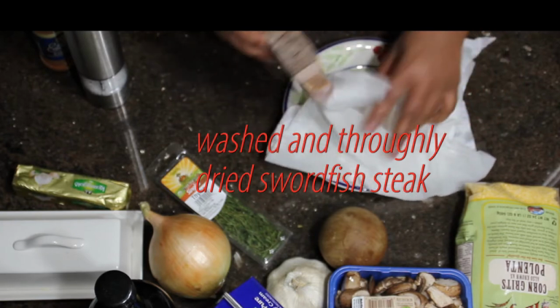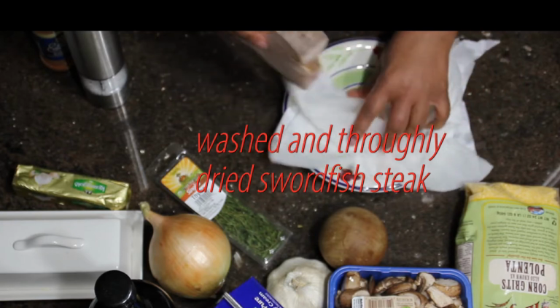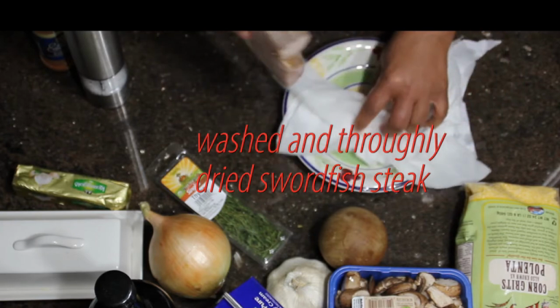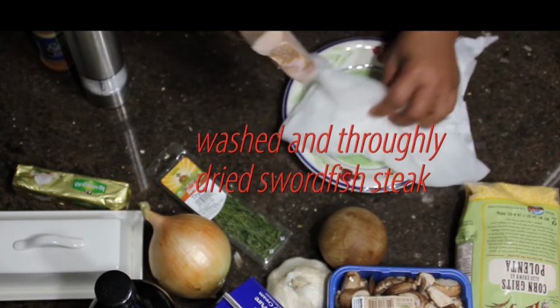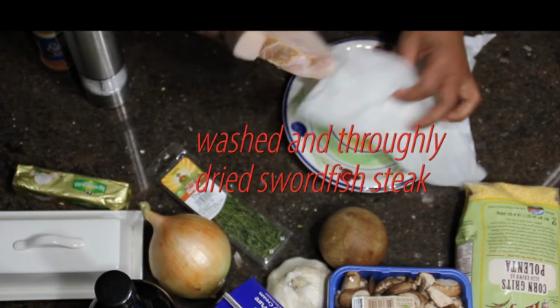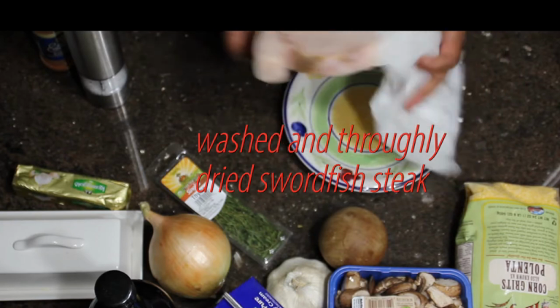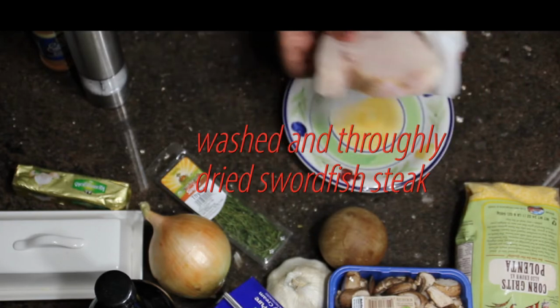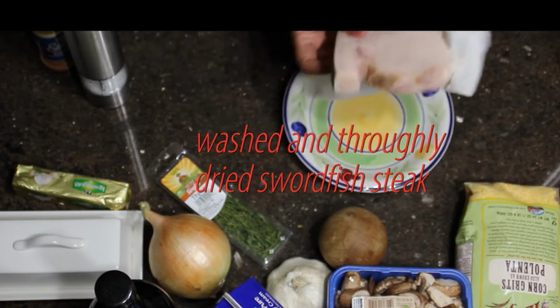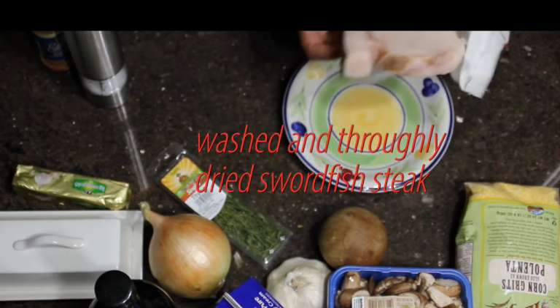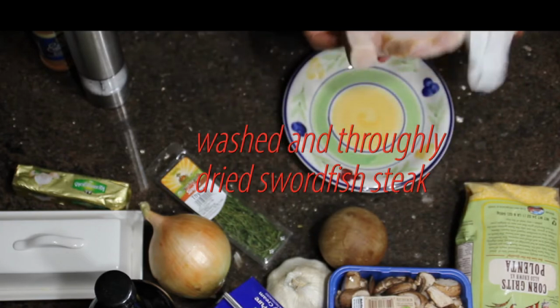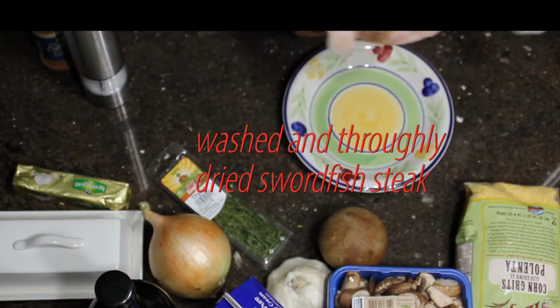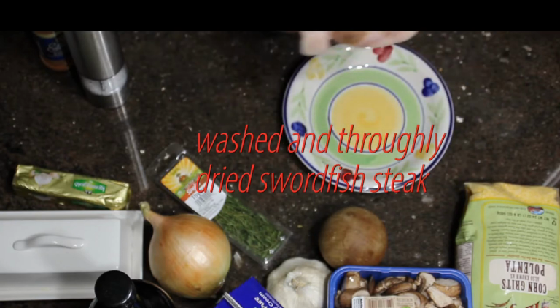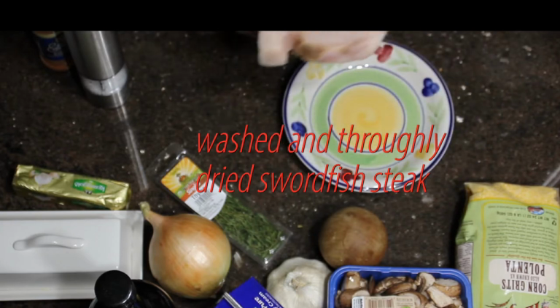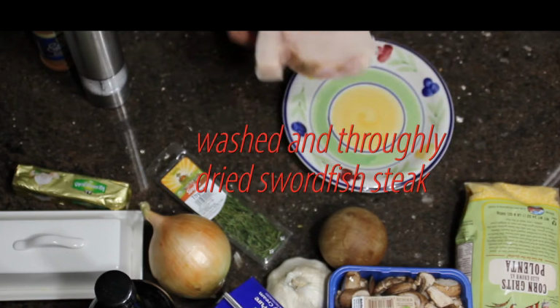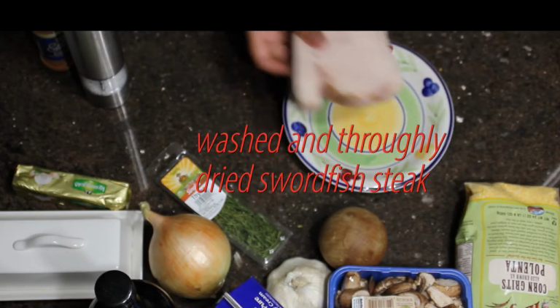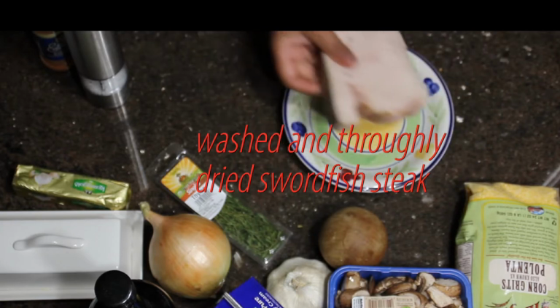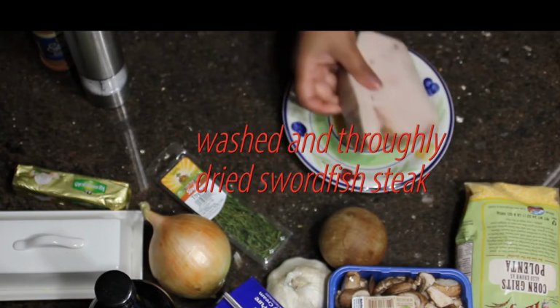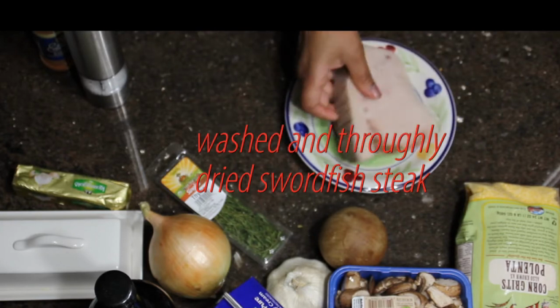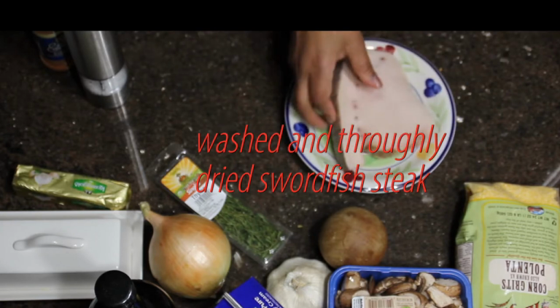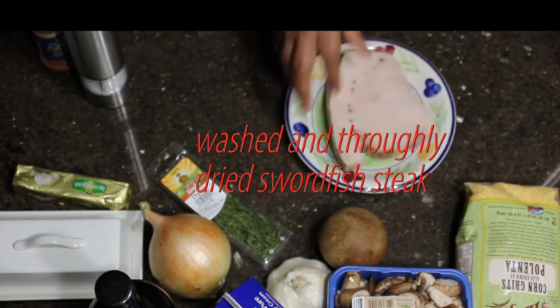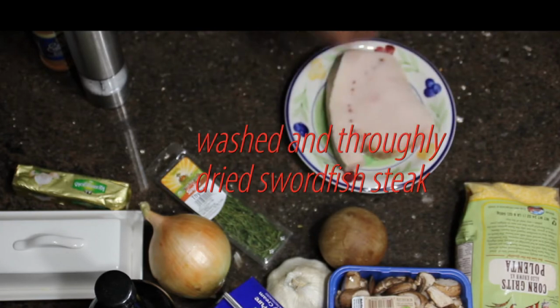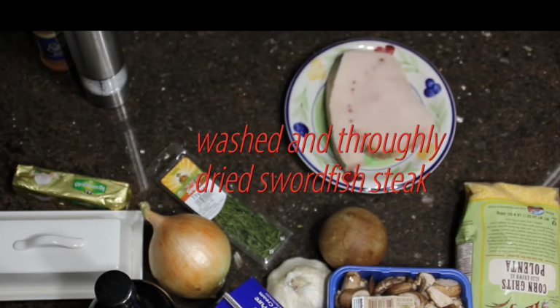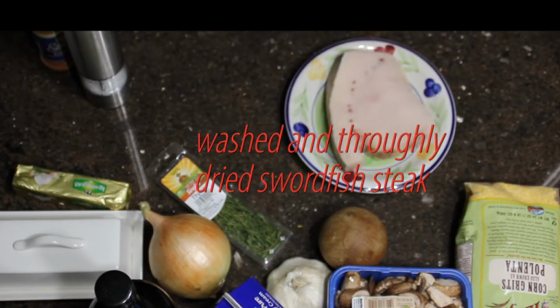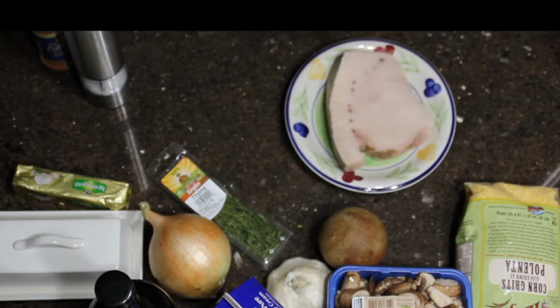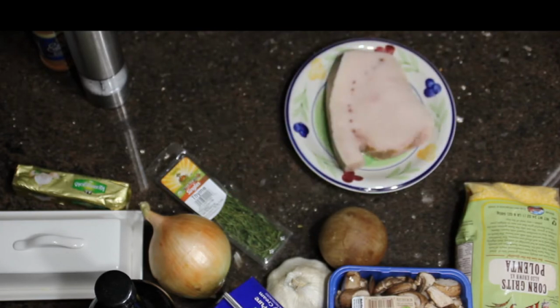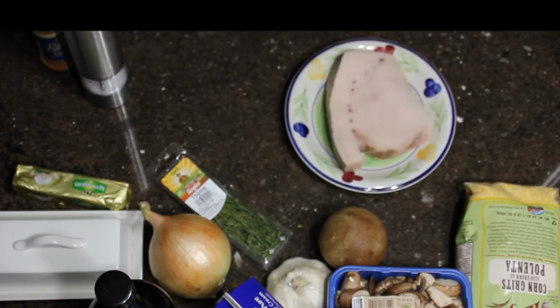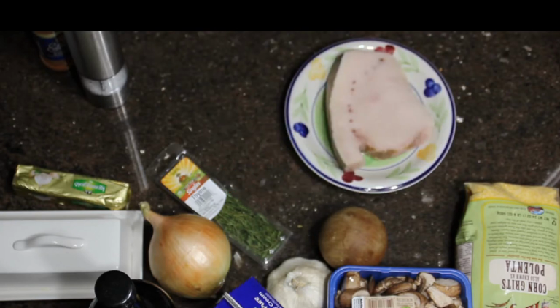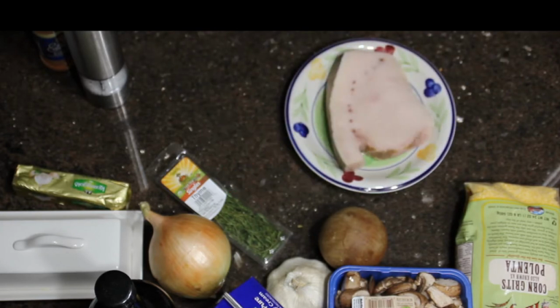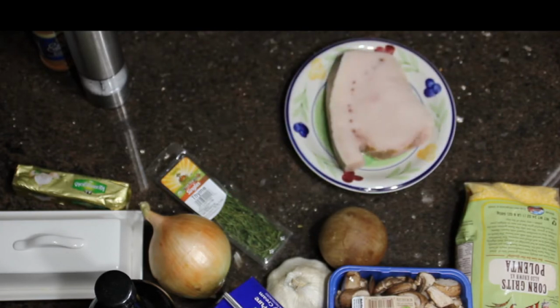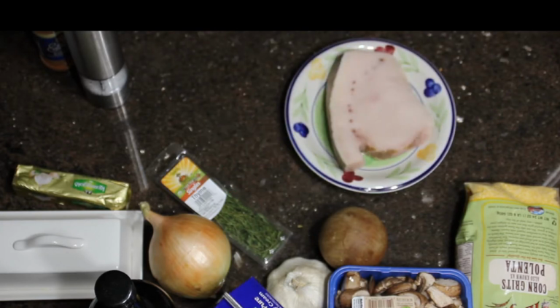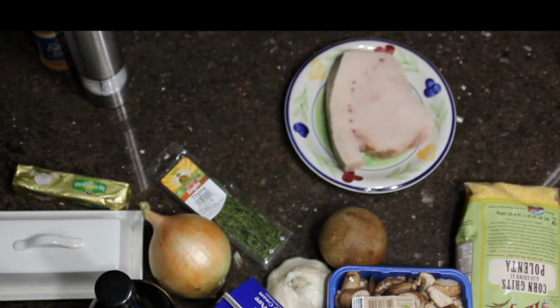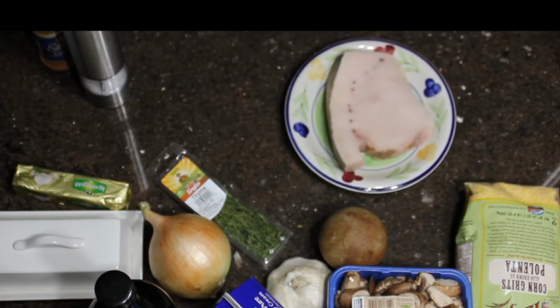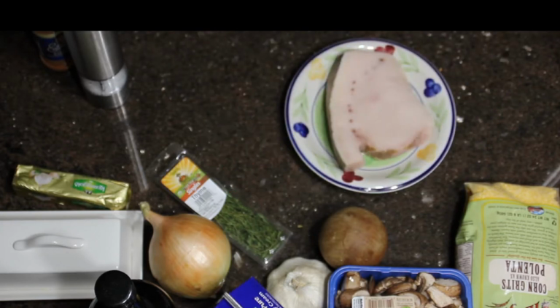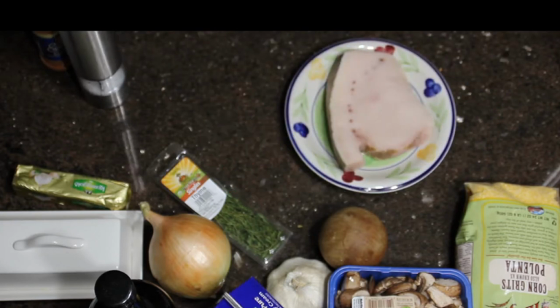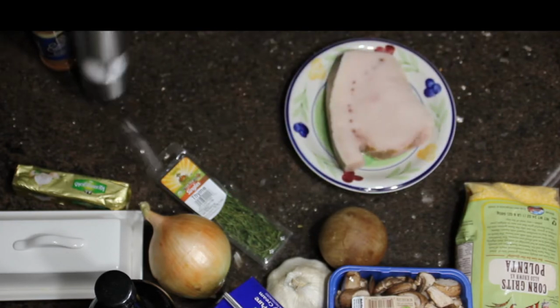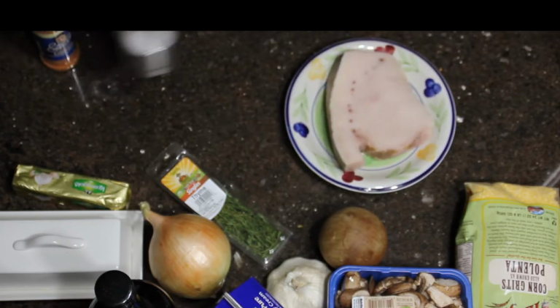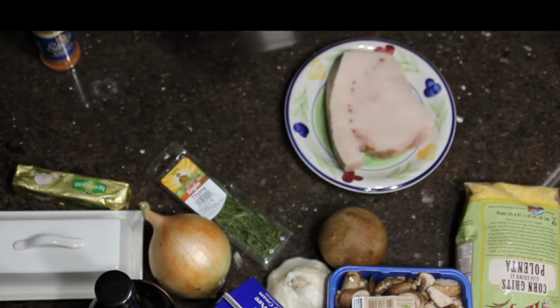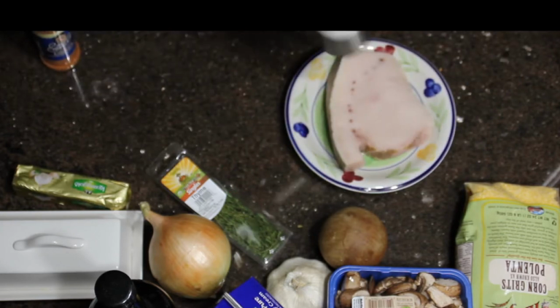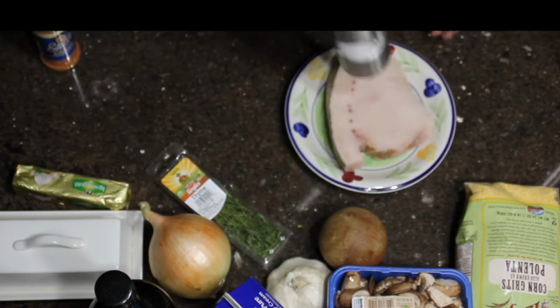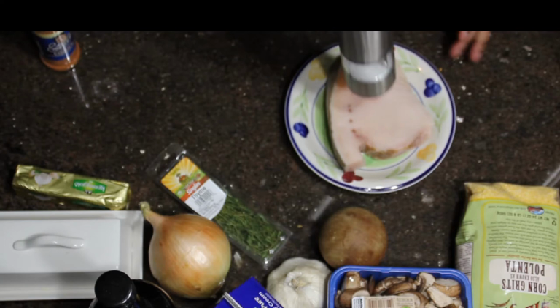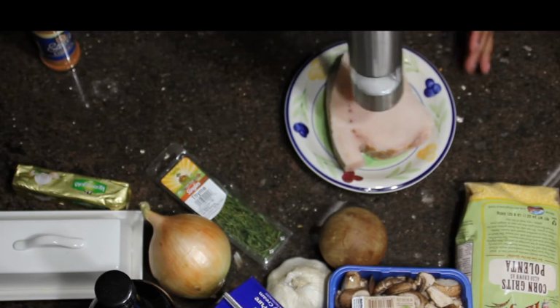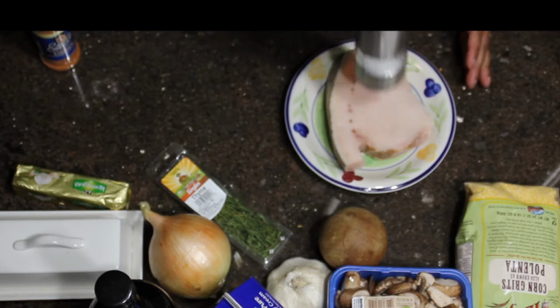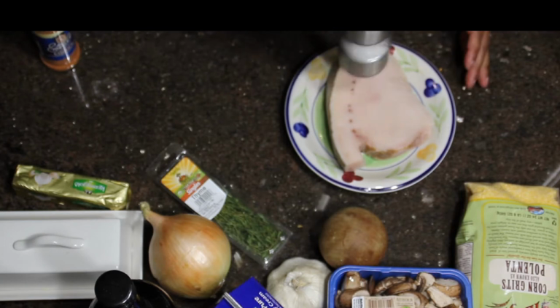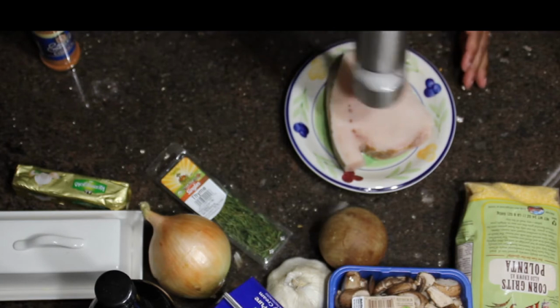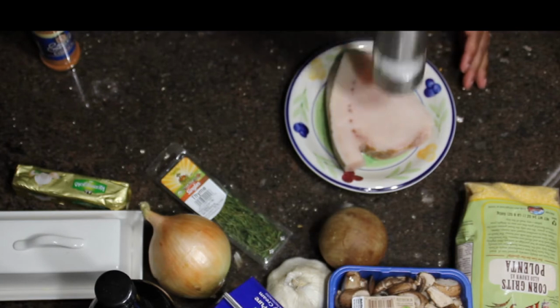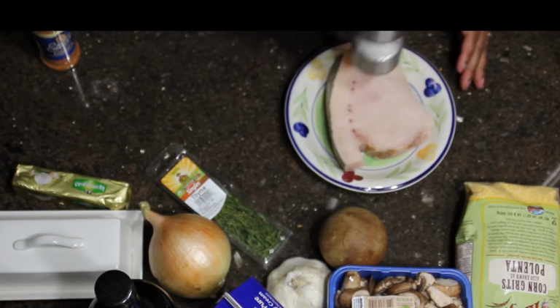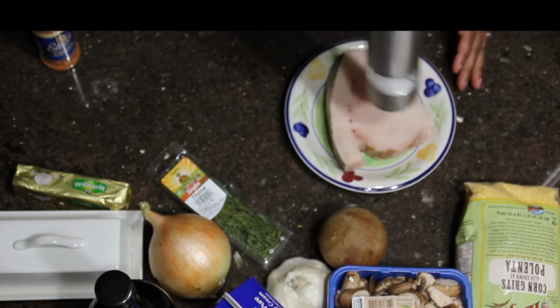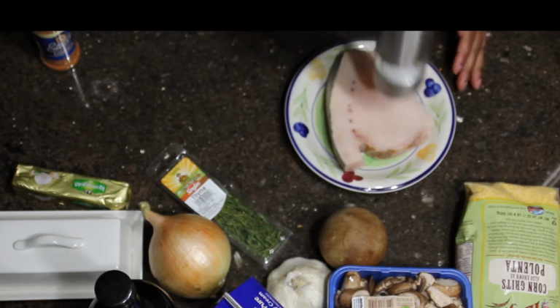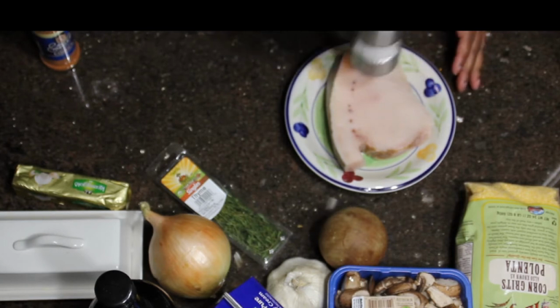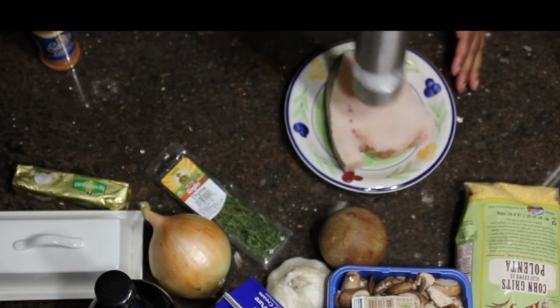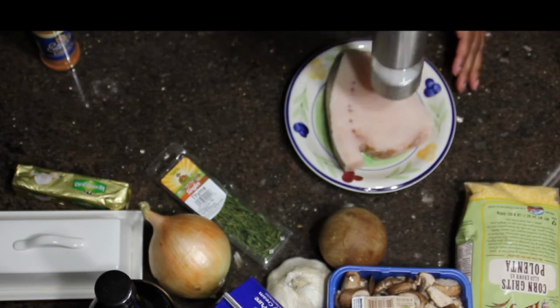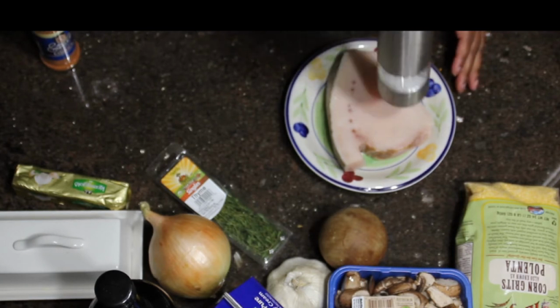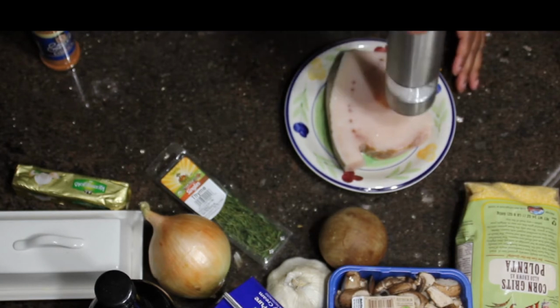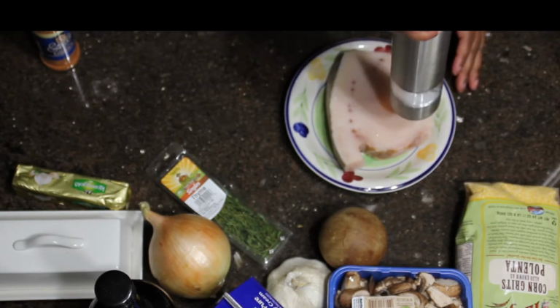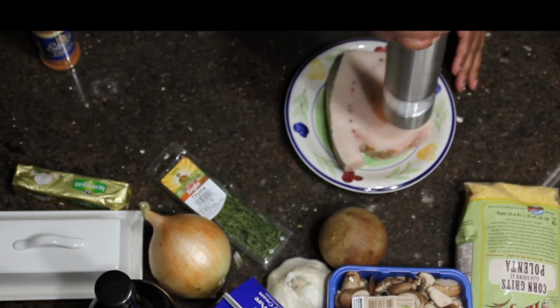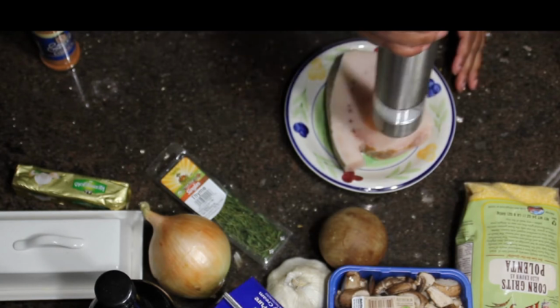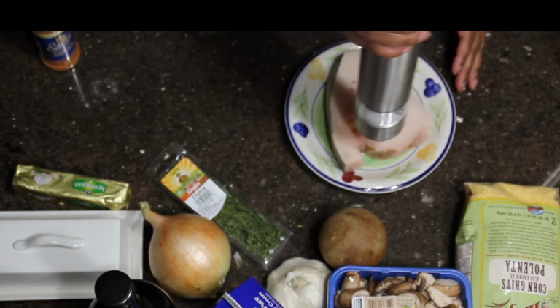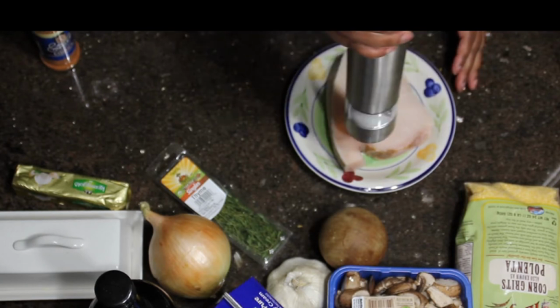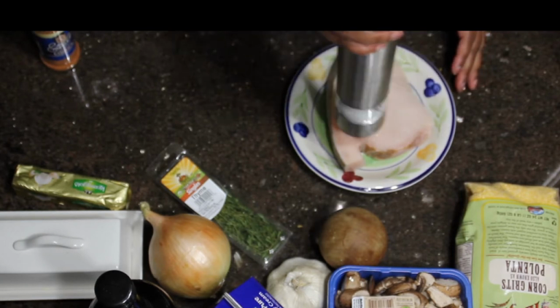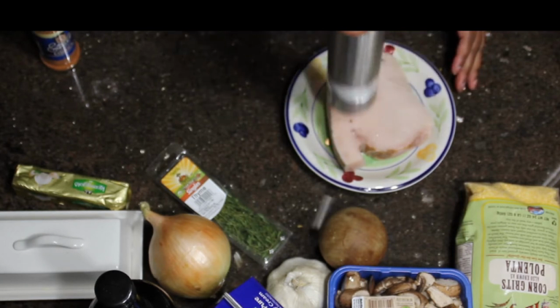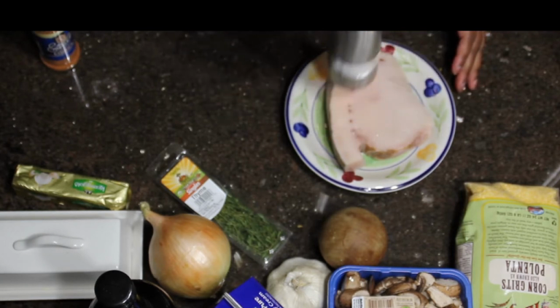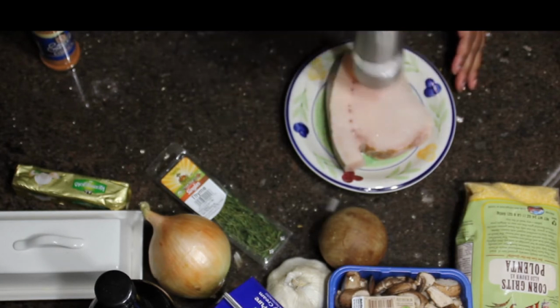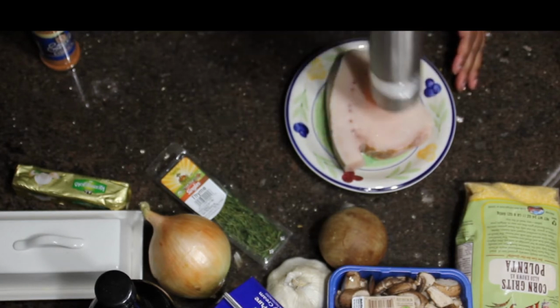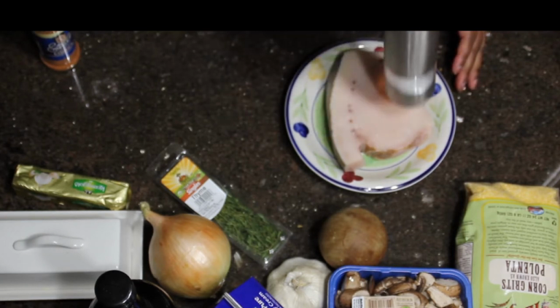And I have my swordfish here, which has been washed and thoroughly dried as well. I'm going to give that the same treatment.